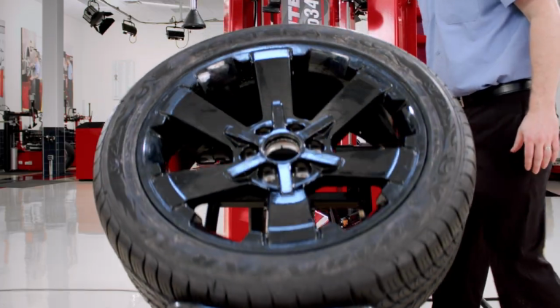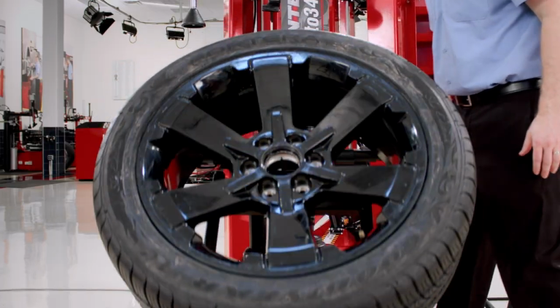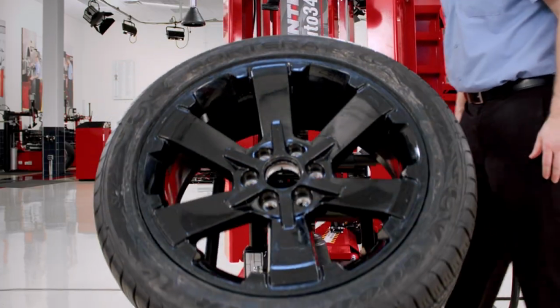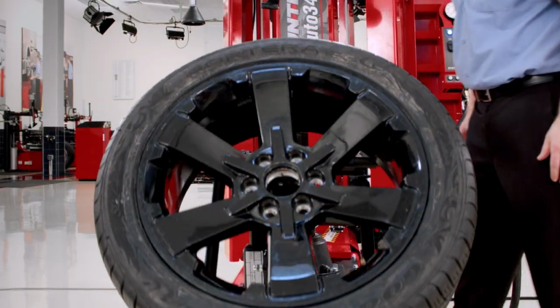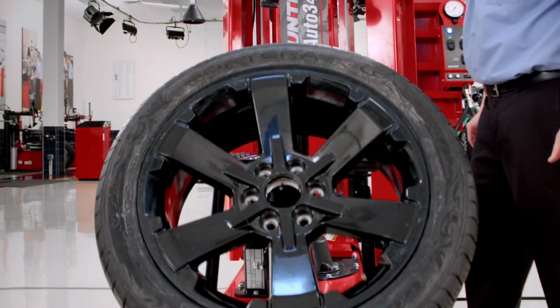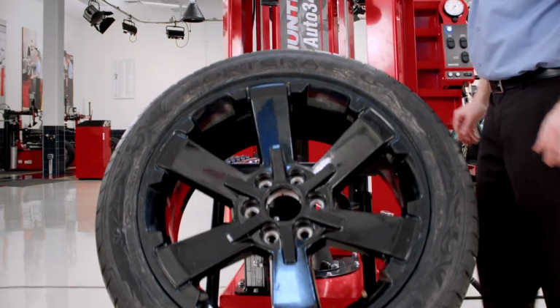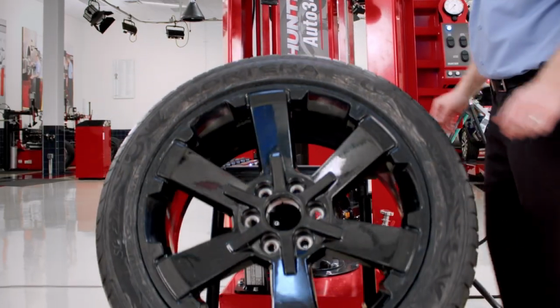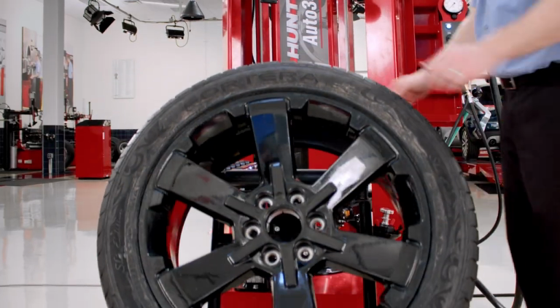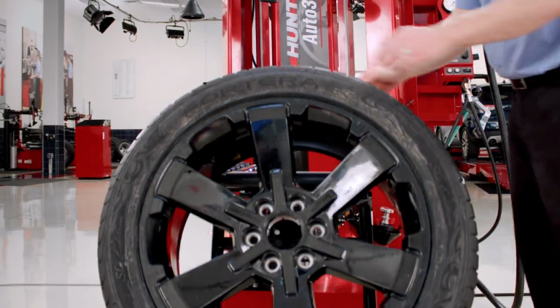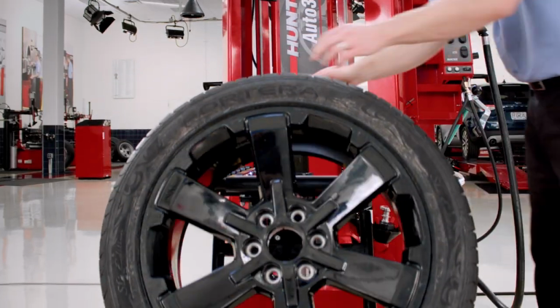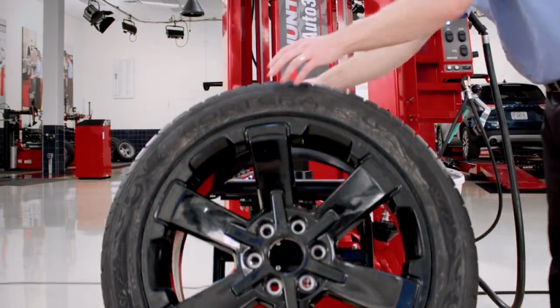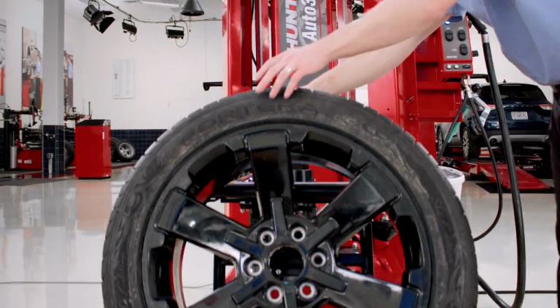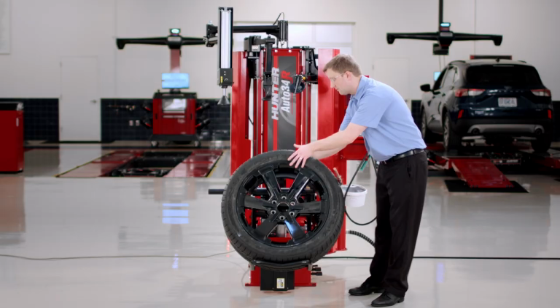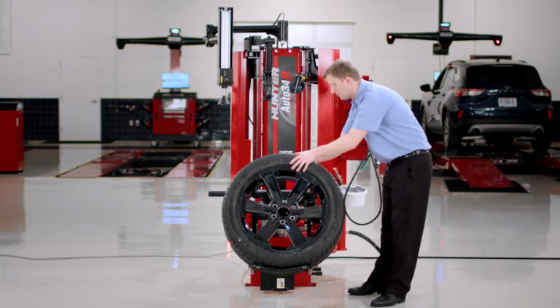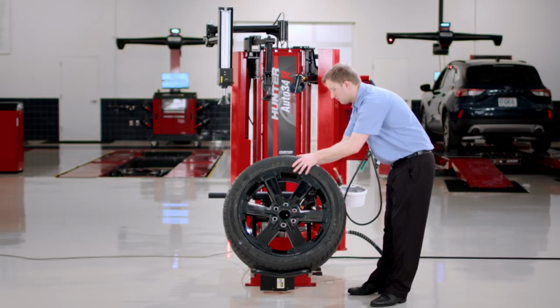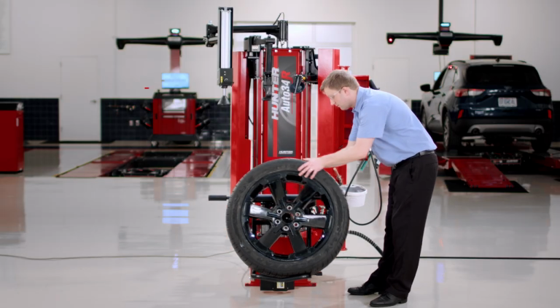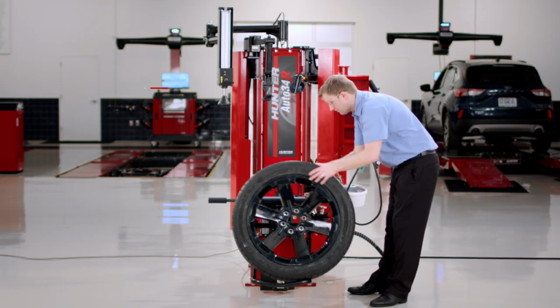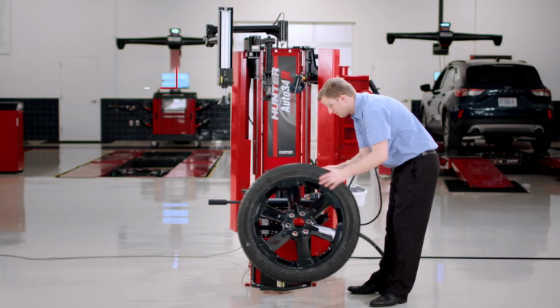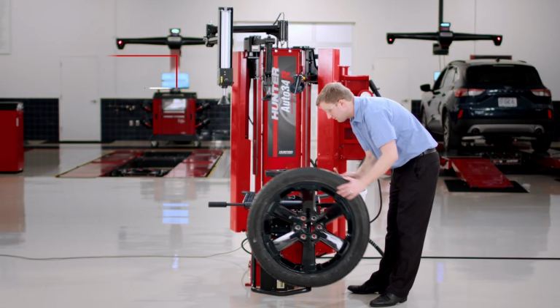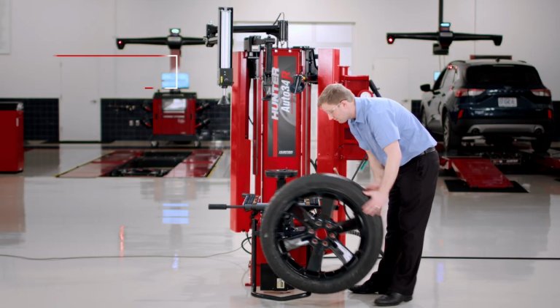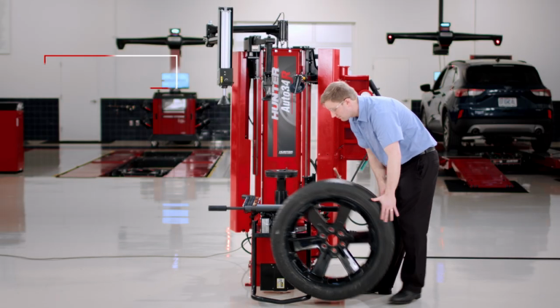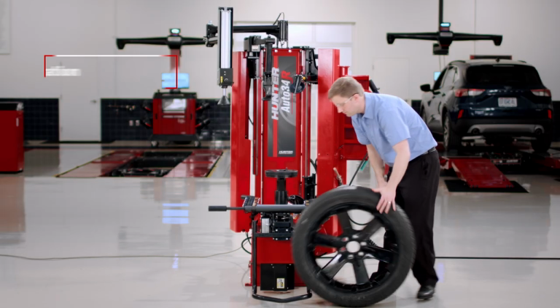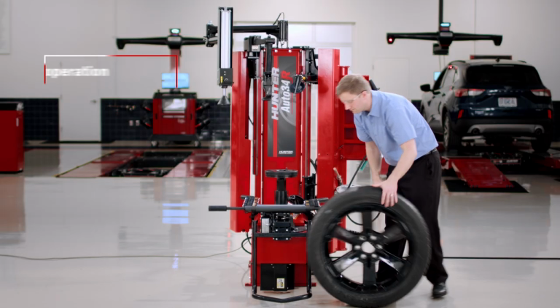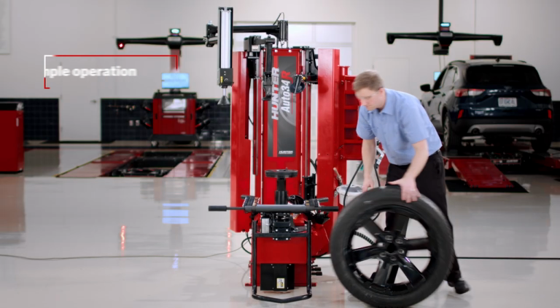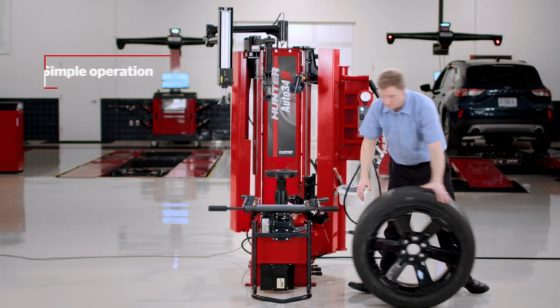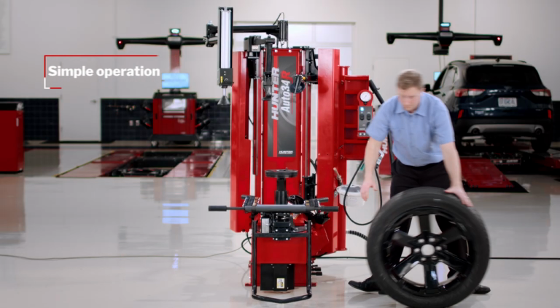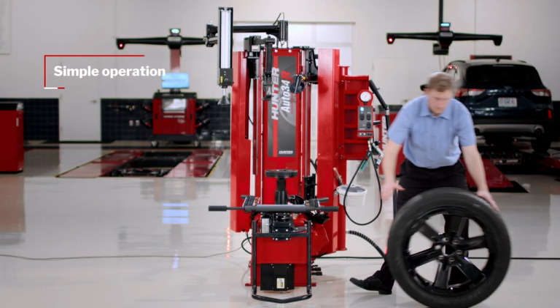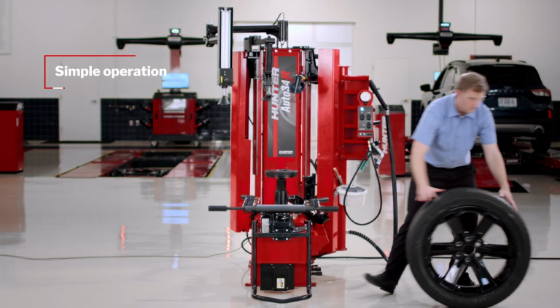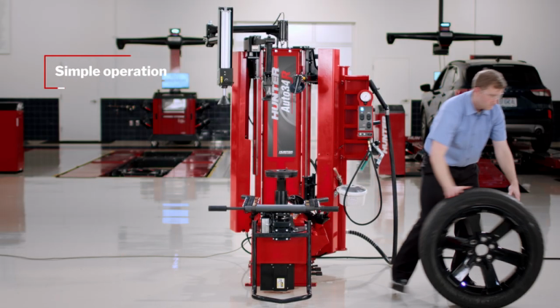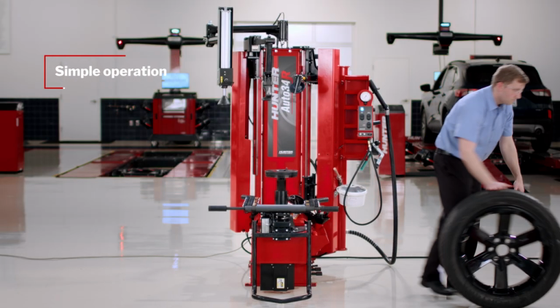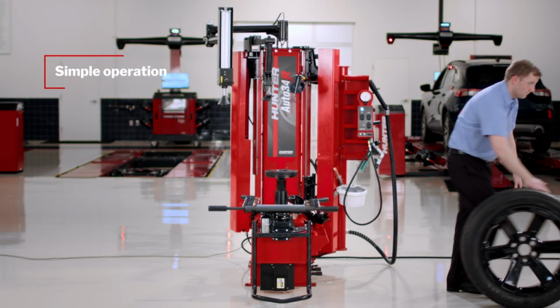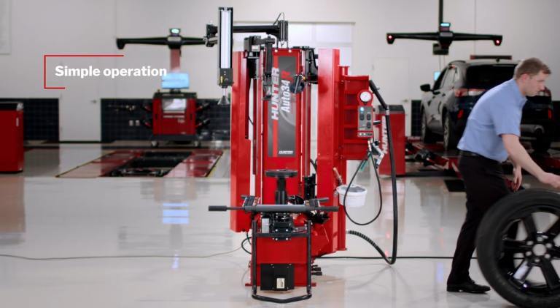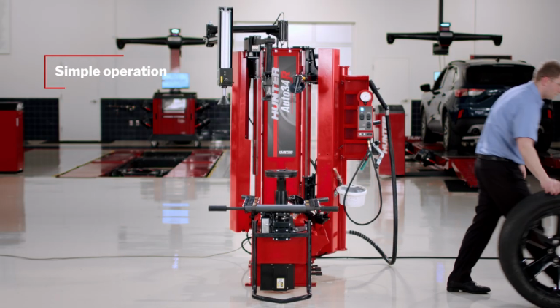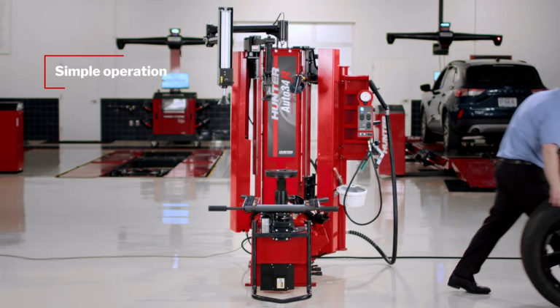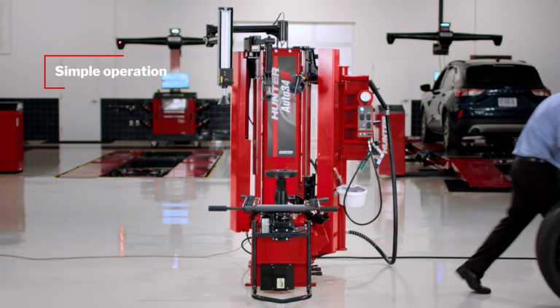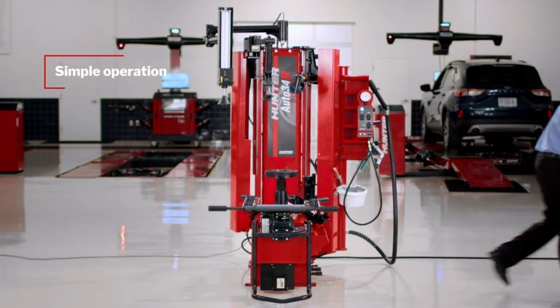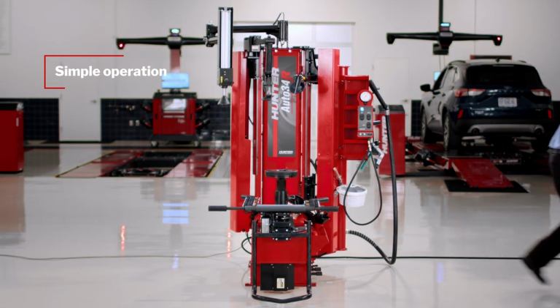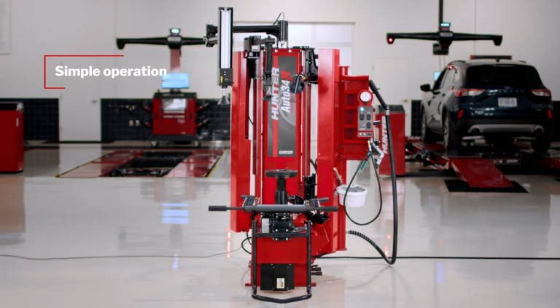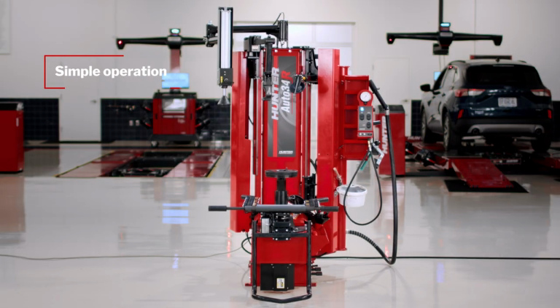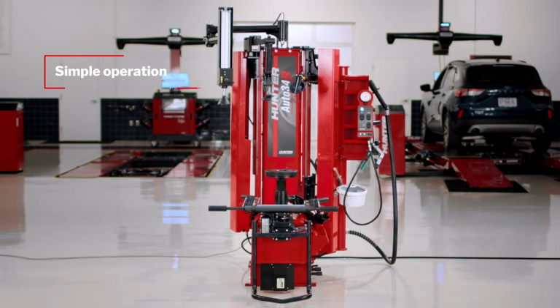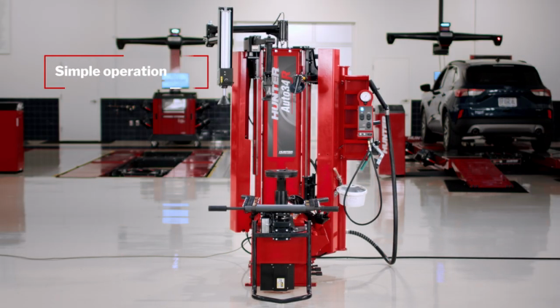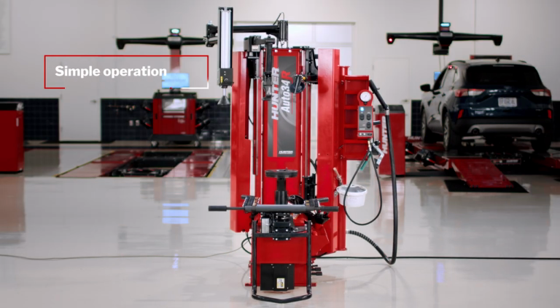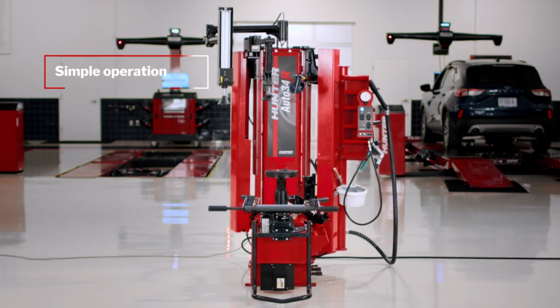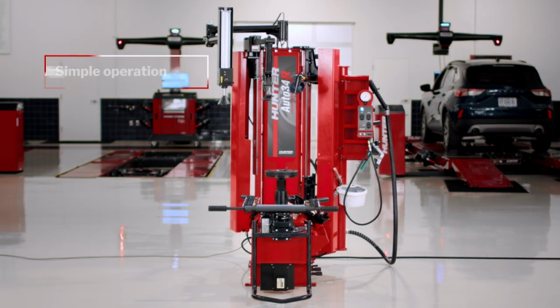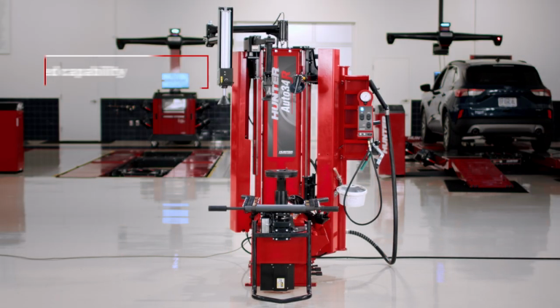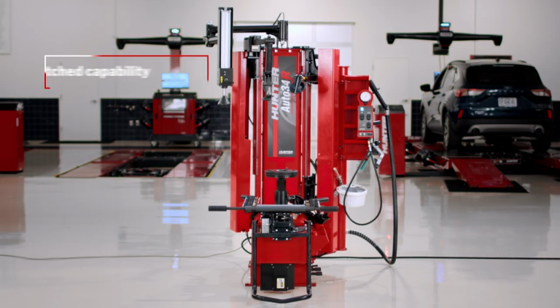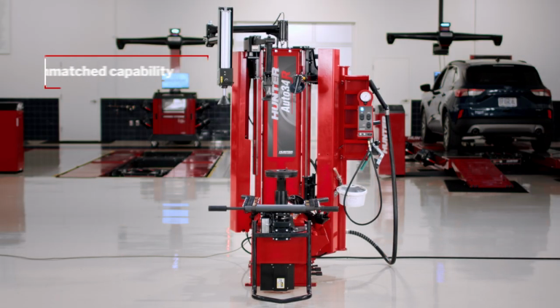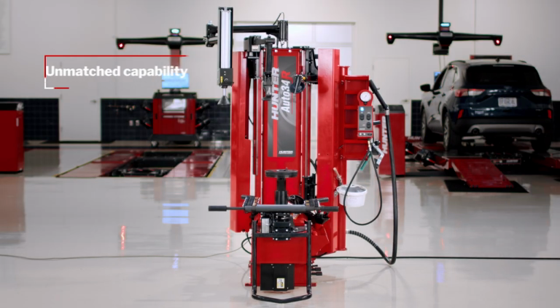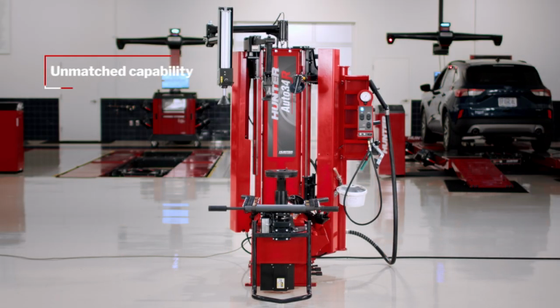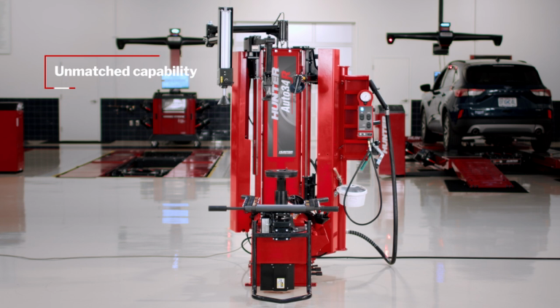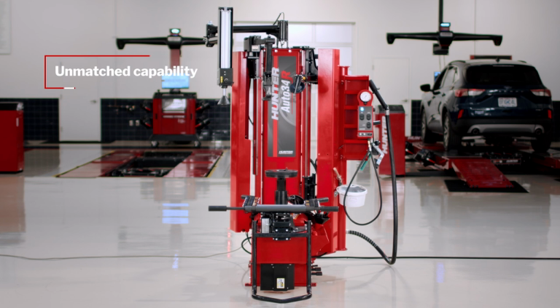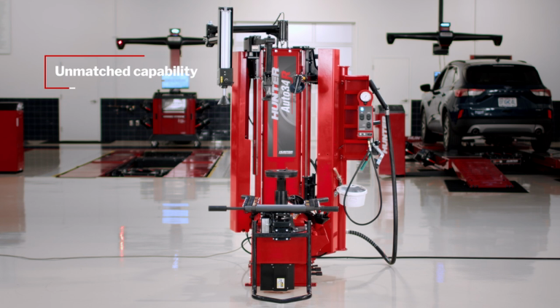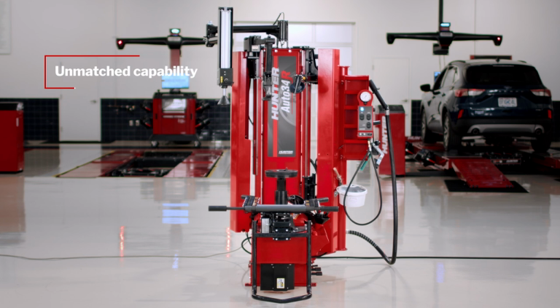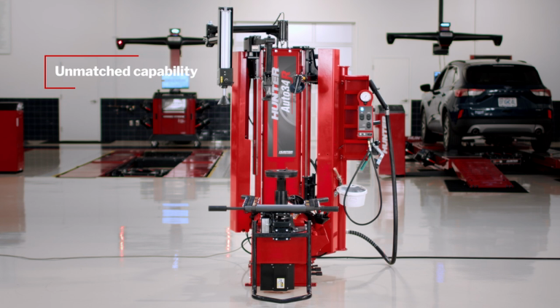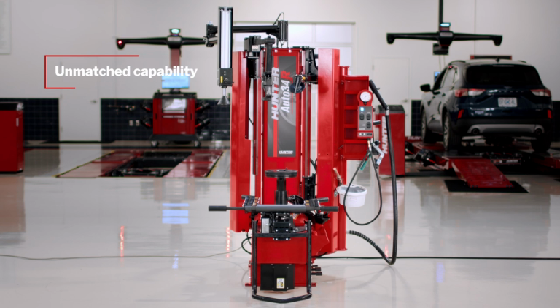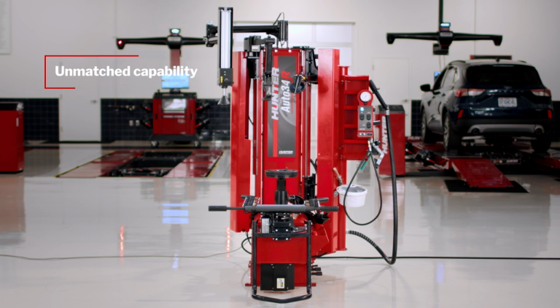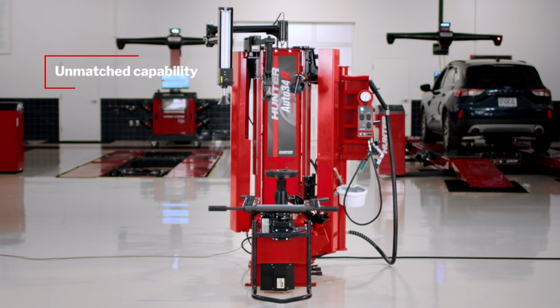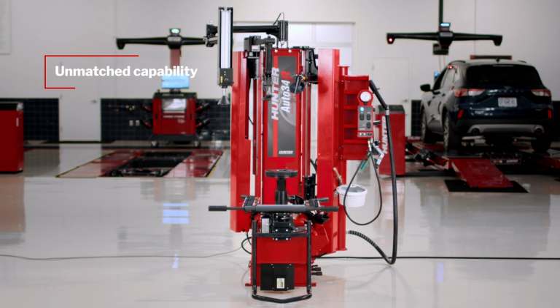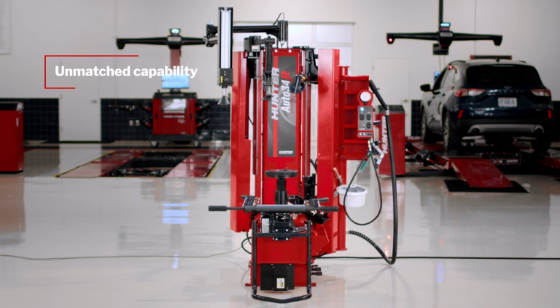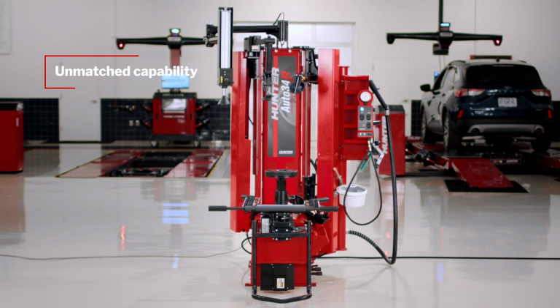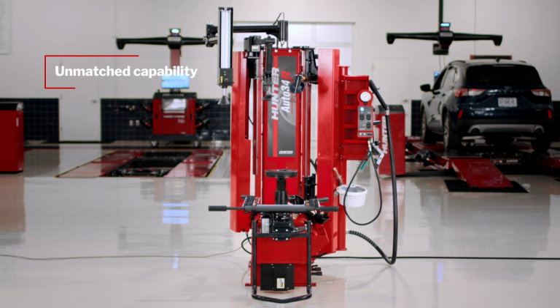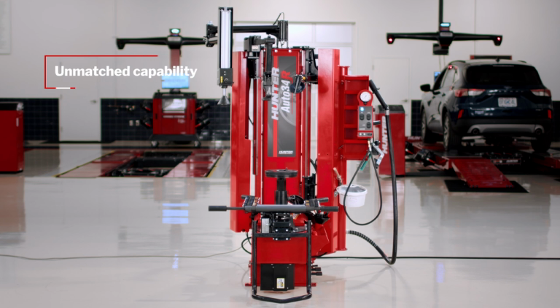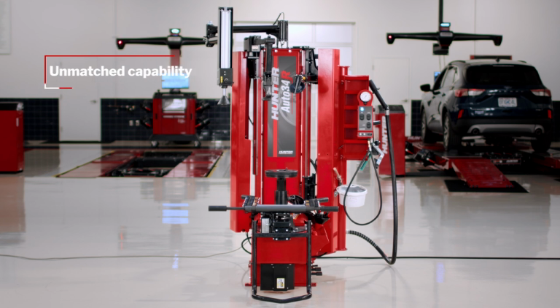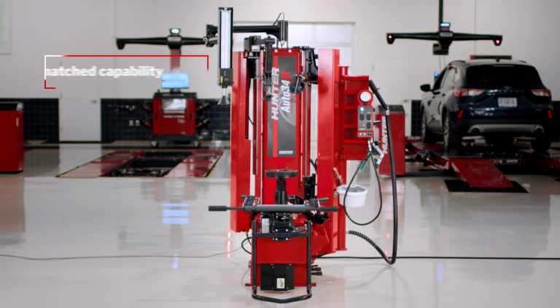All these efficiency enhancements and more make the Auto 34R the easiest, fastest, and most capable tire changer on the market today.